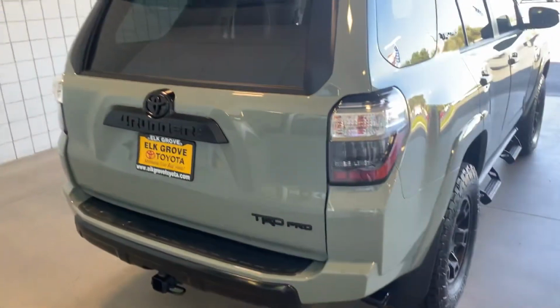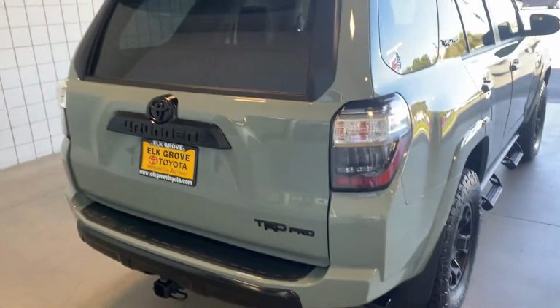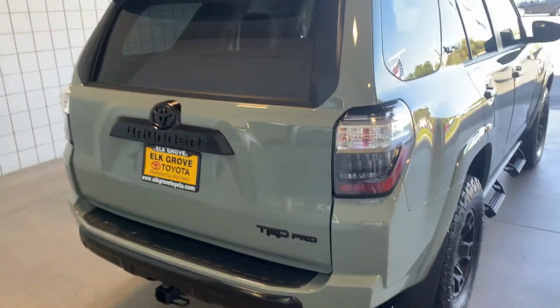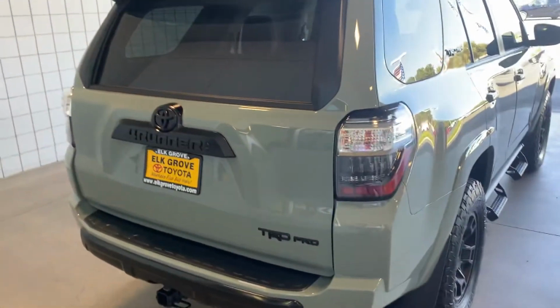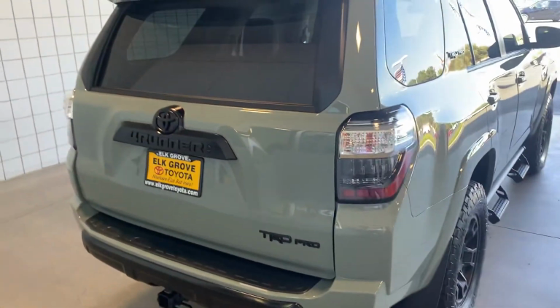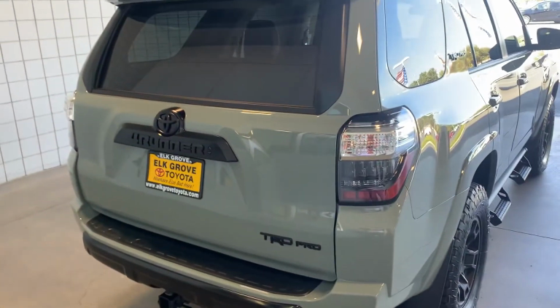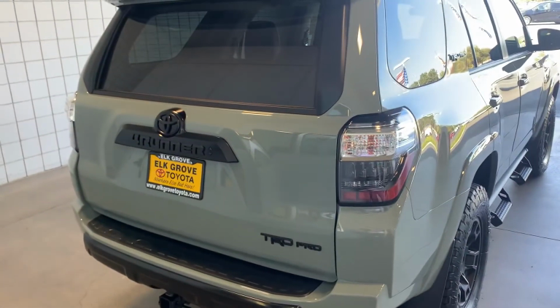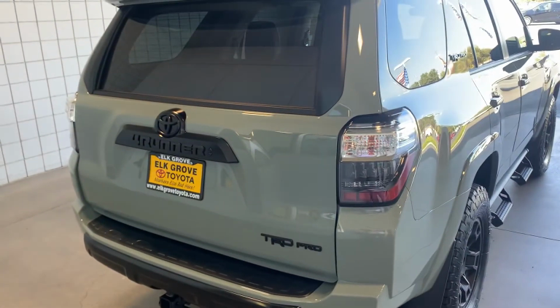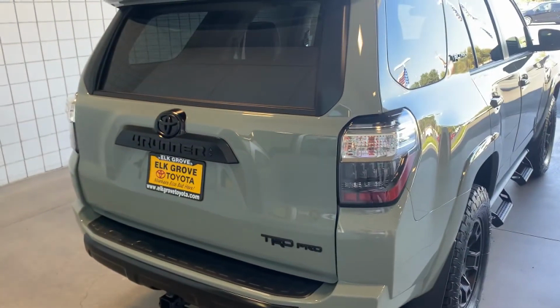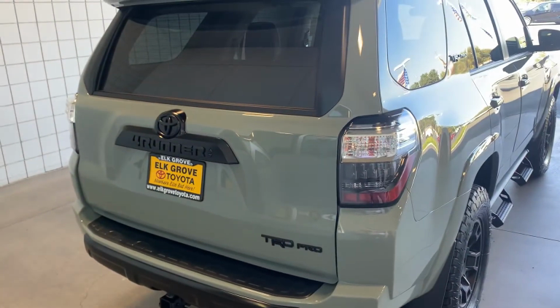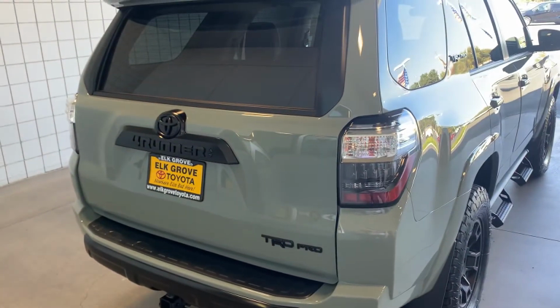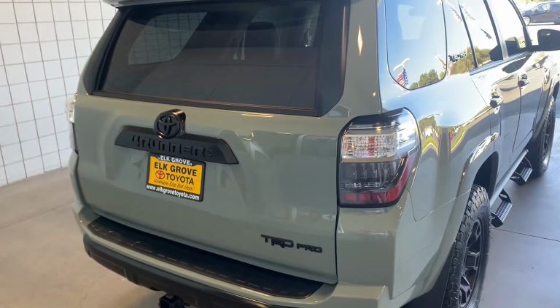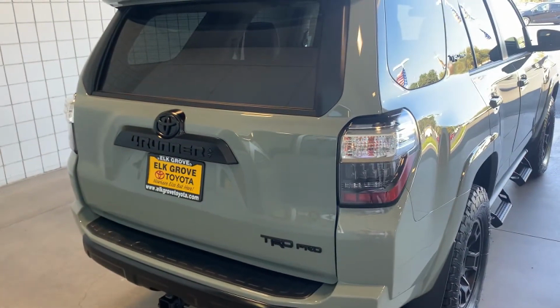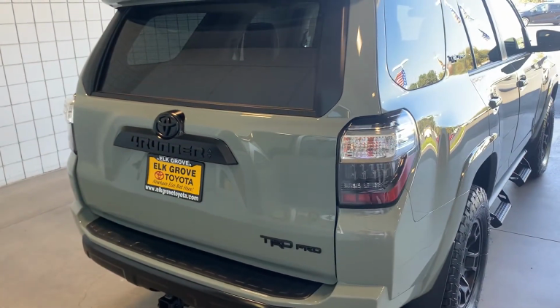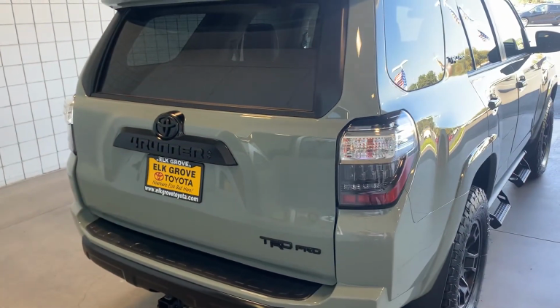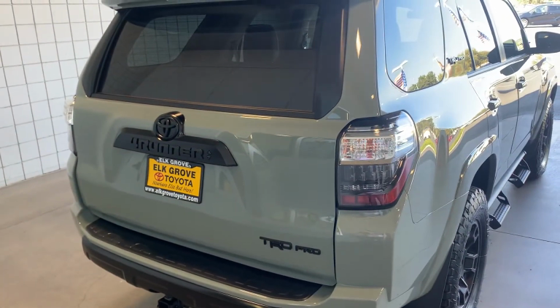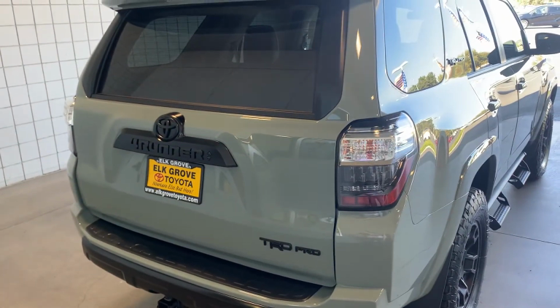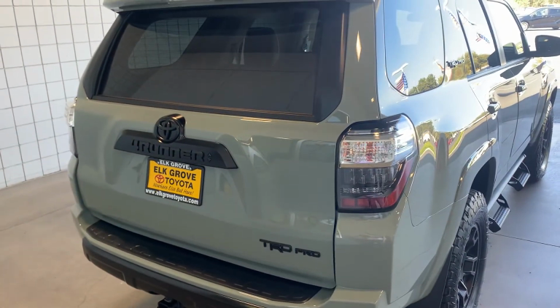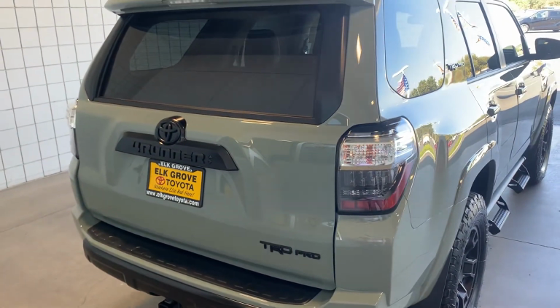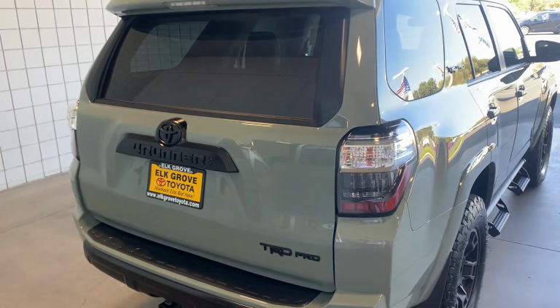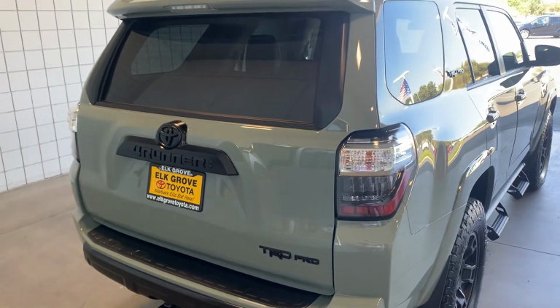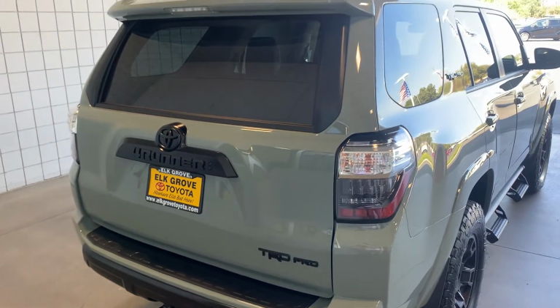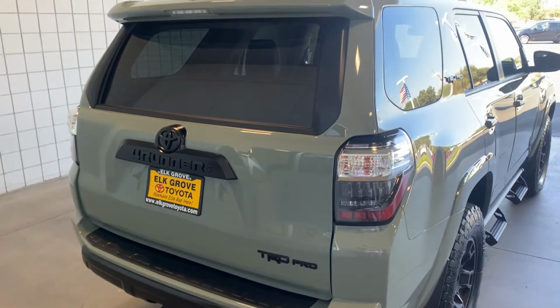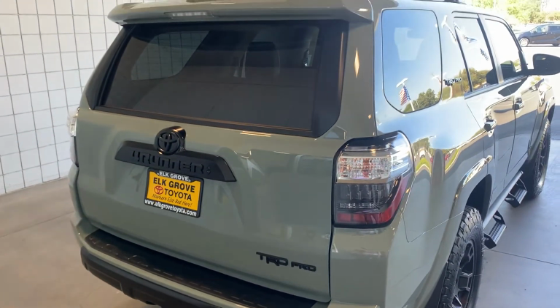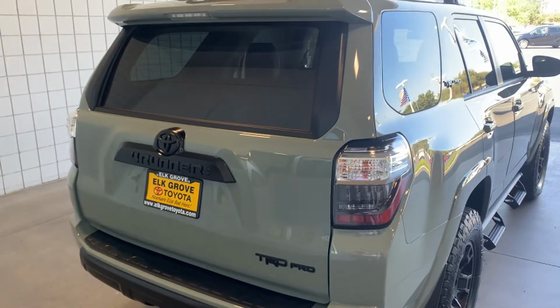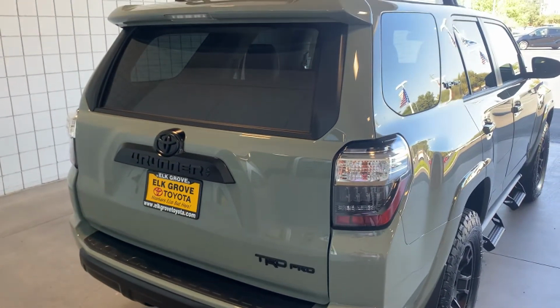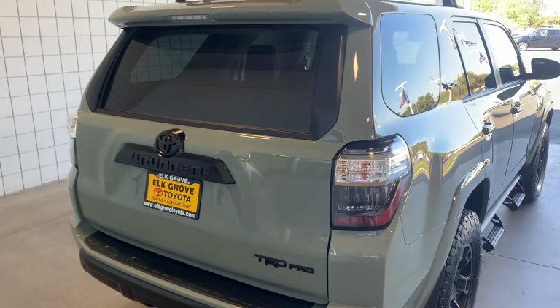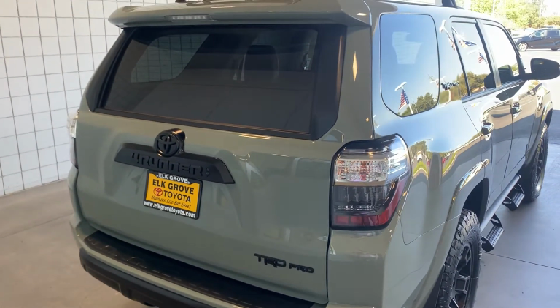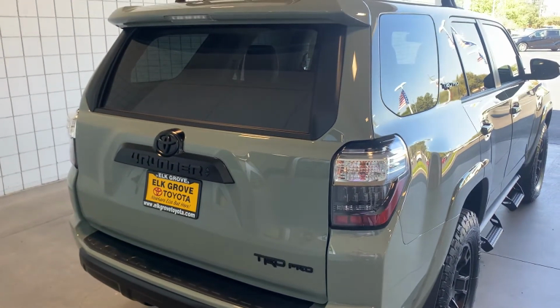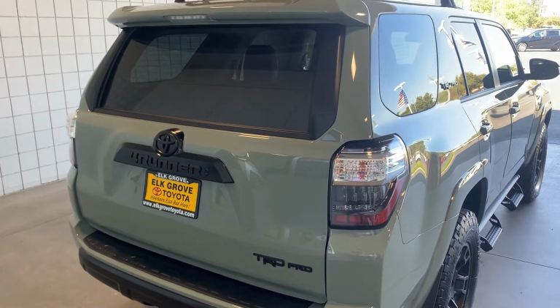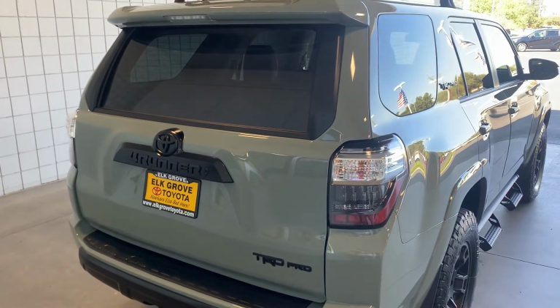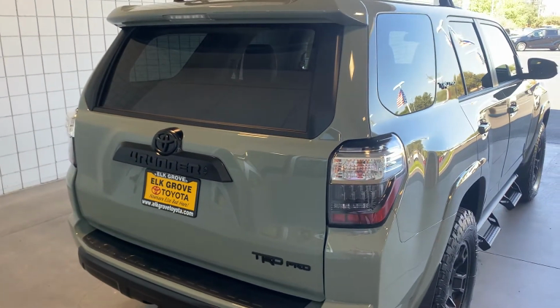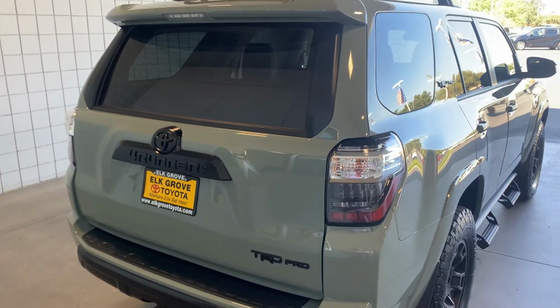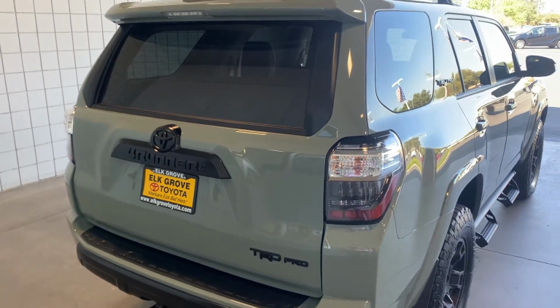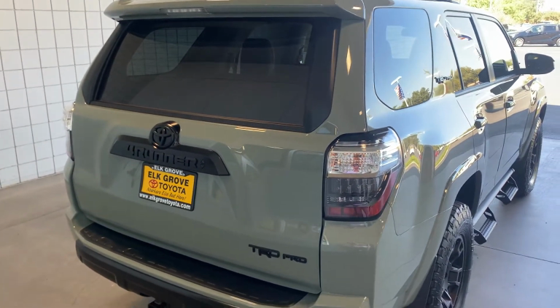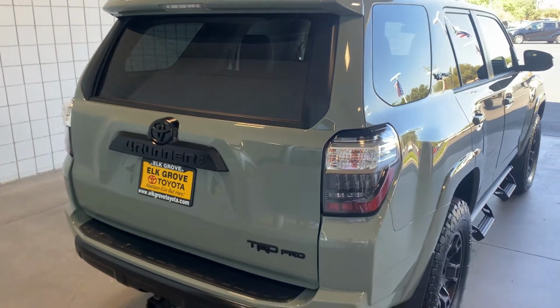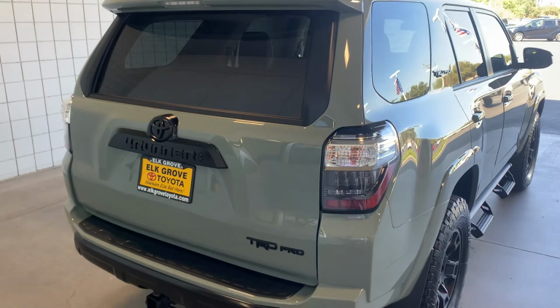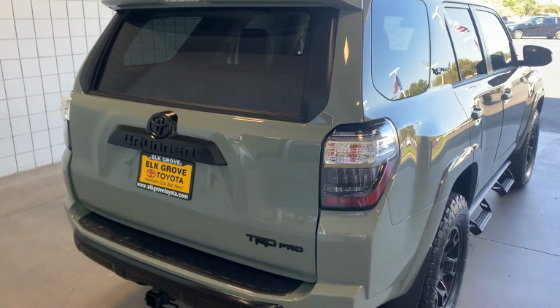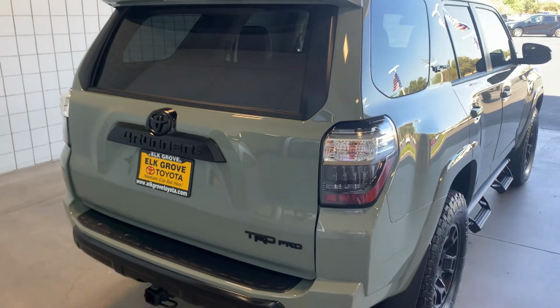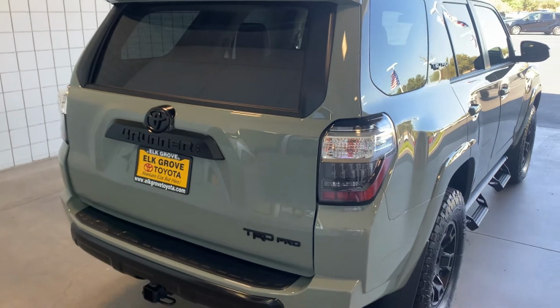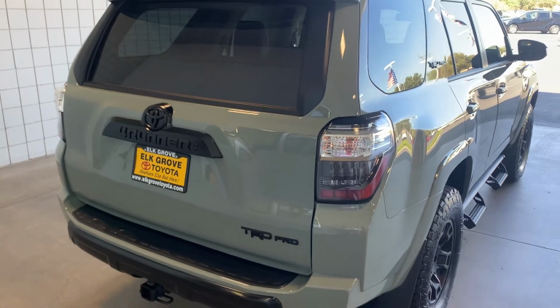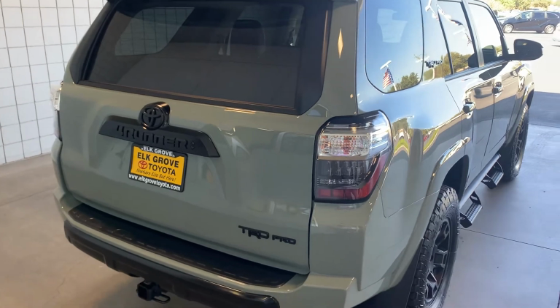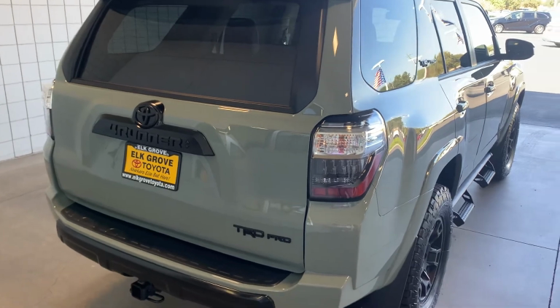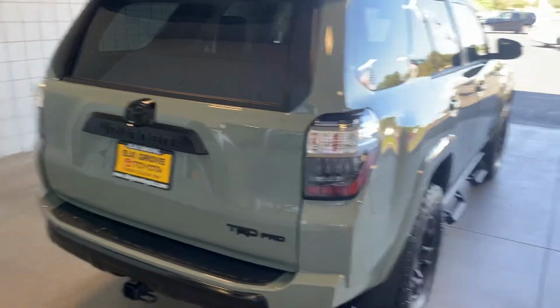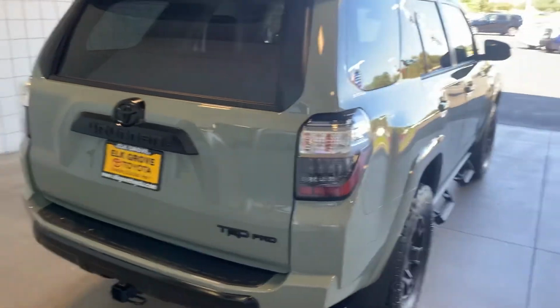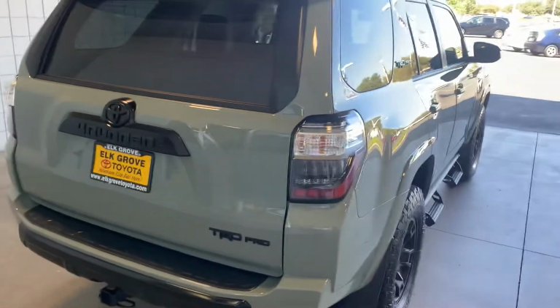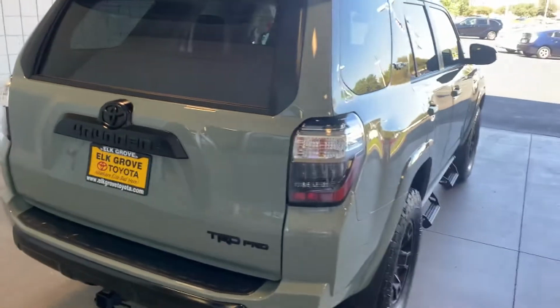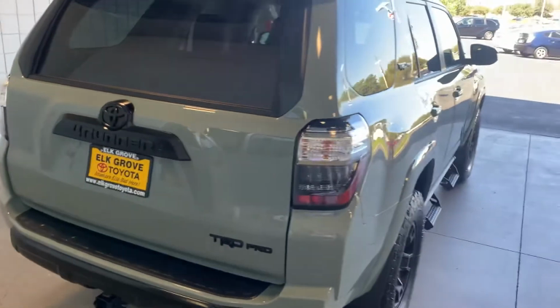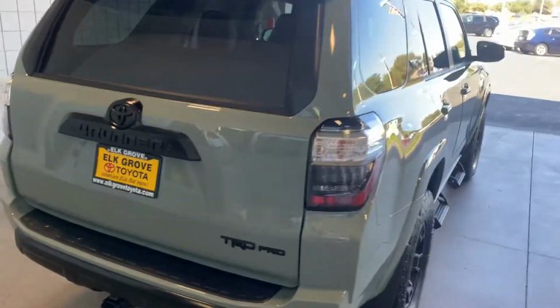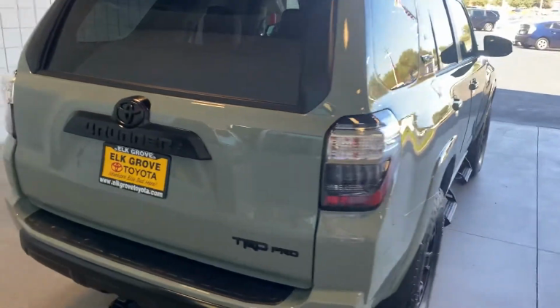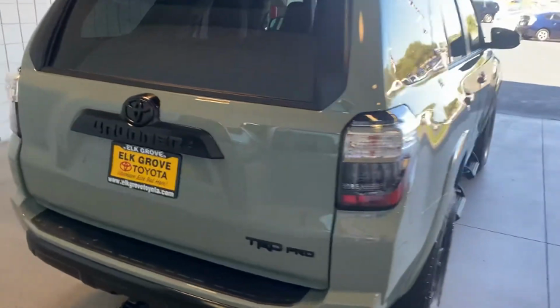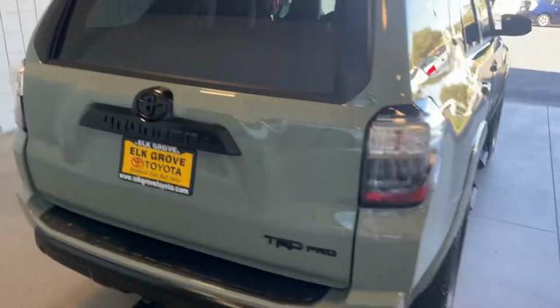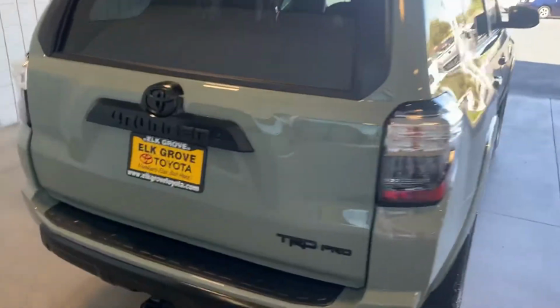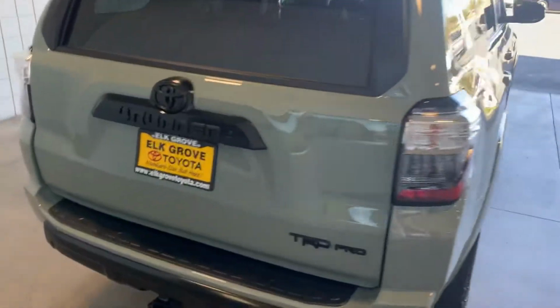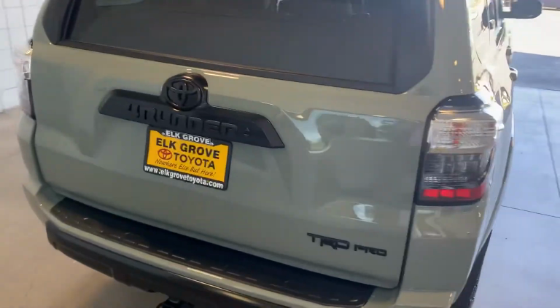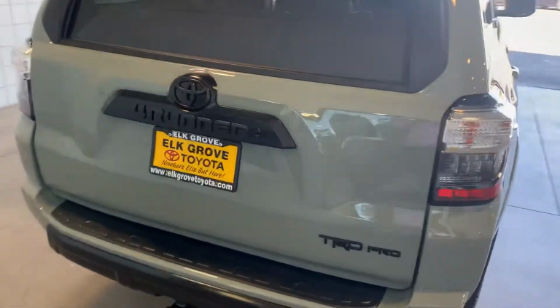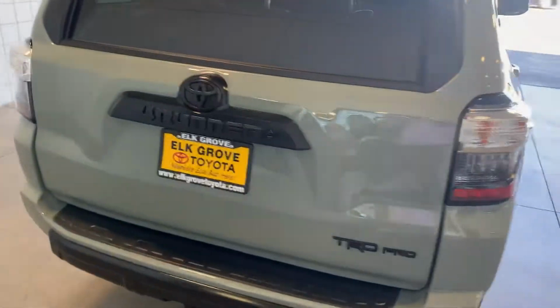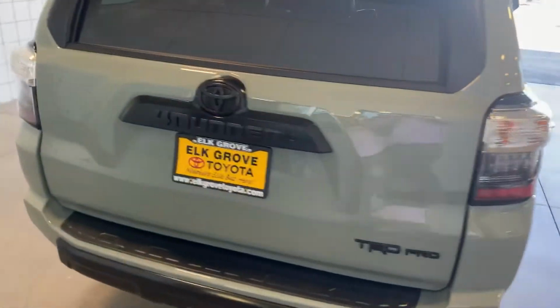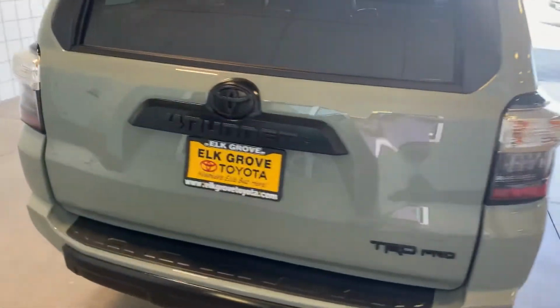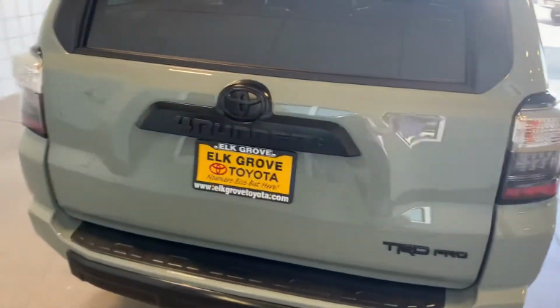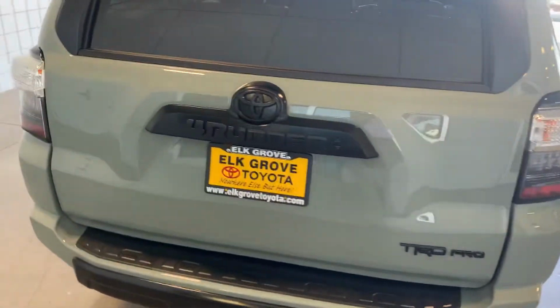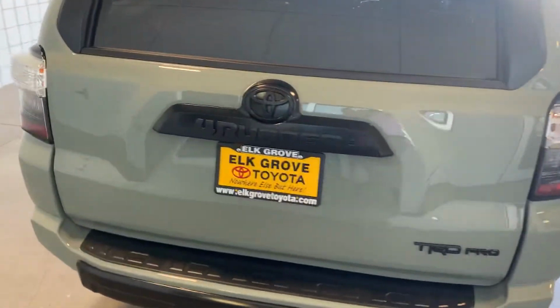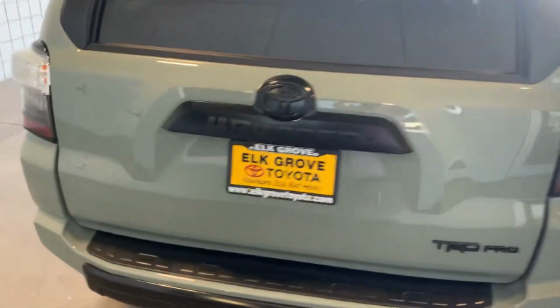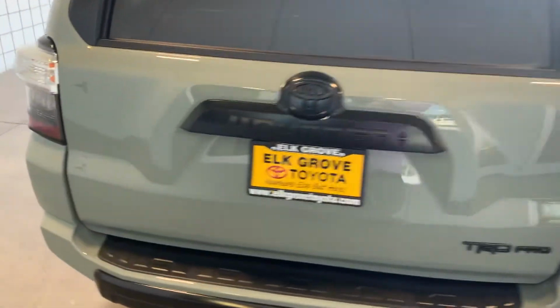Several notable upgrades. Of course, that dash cam was a jaw dropper for me — never seen one installed from the factory.